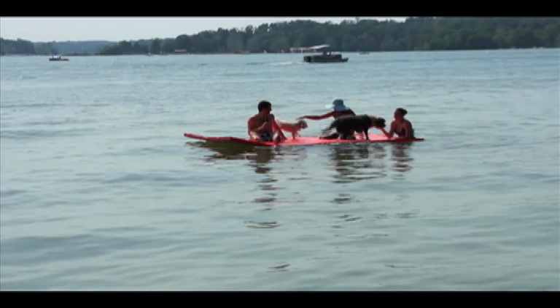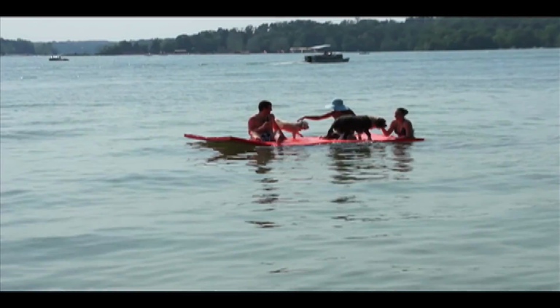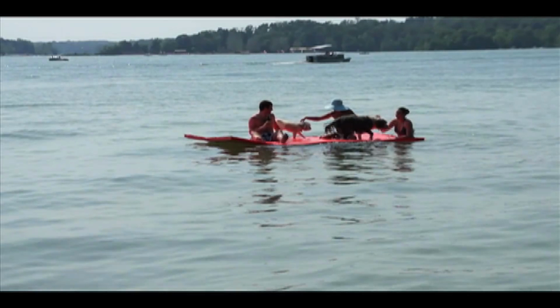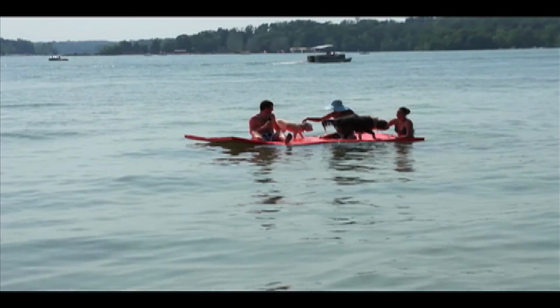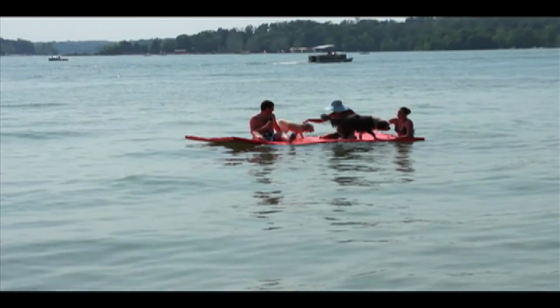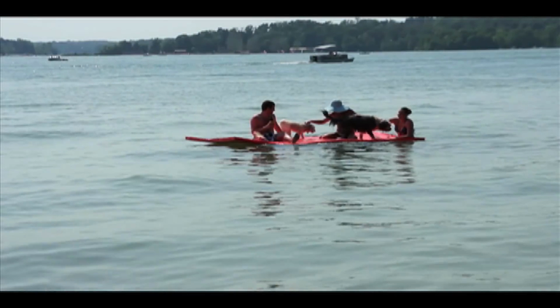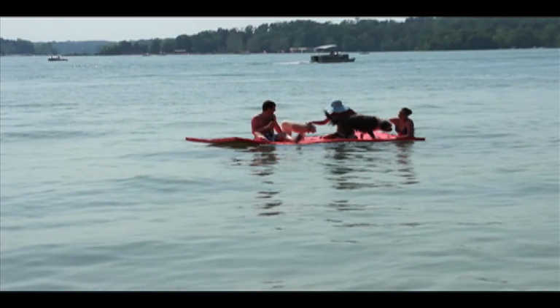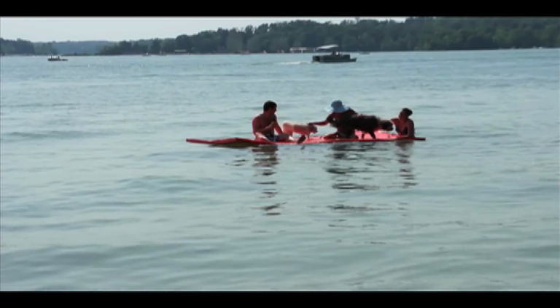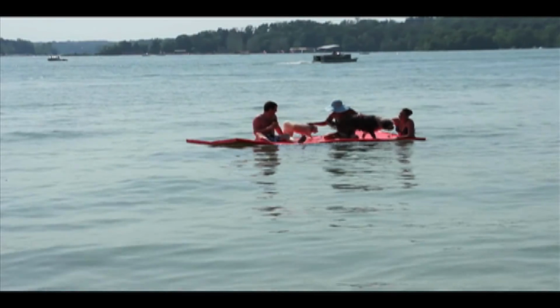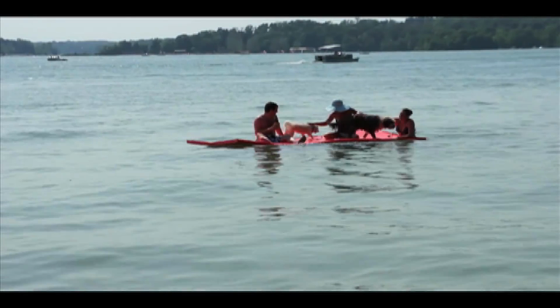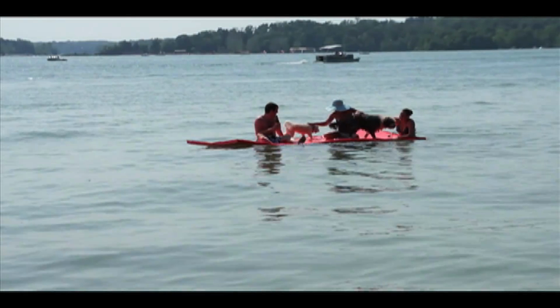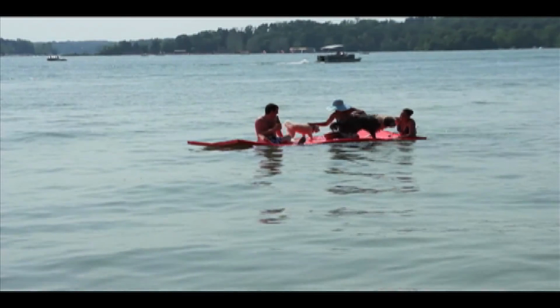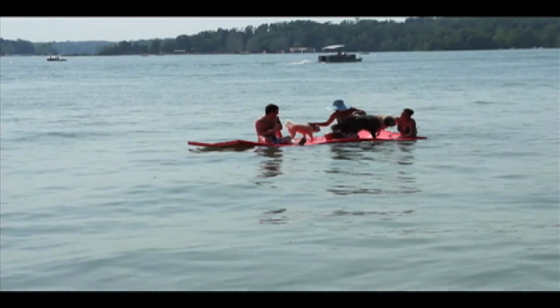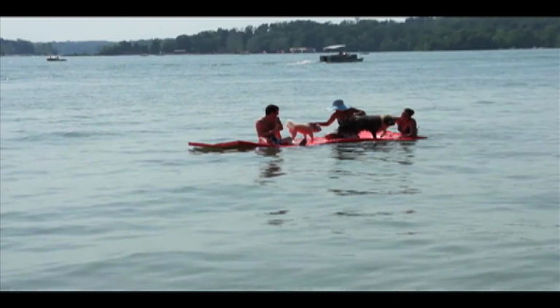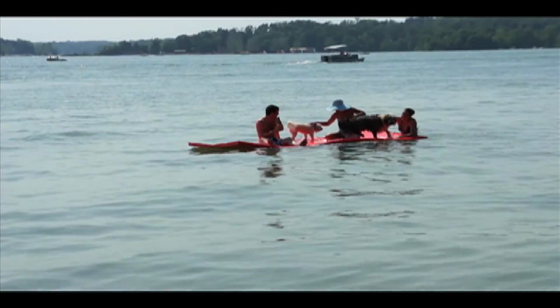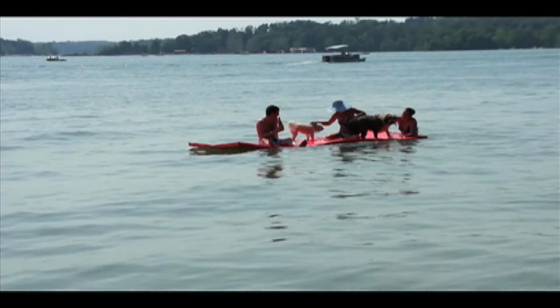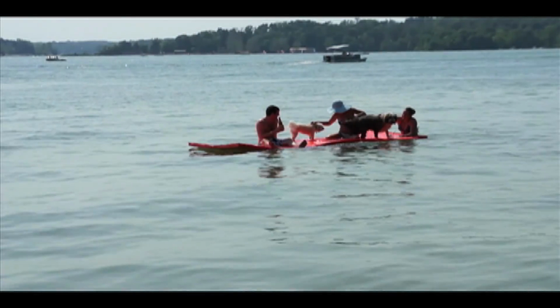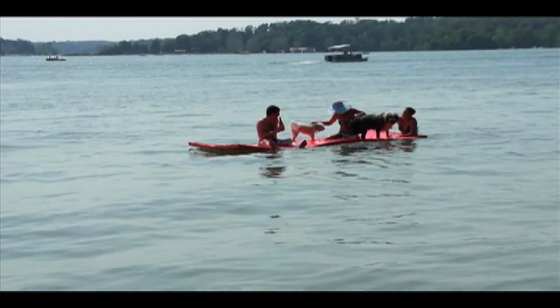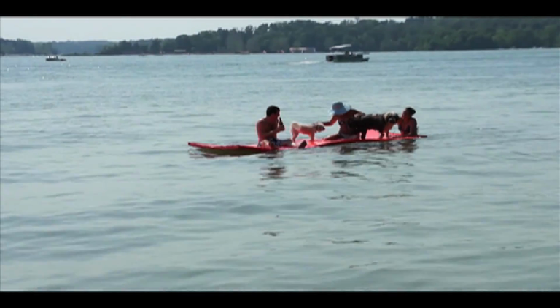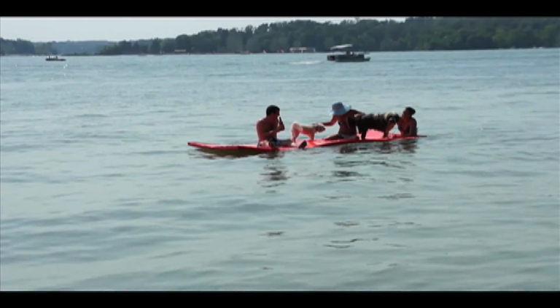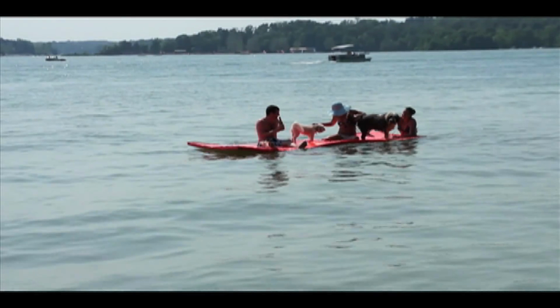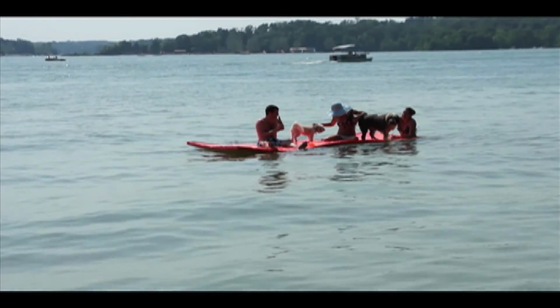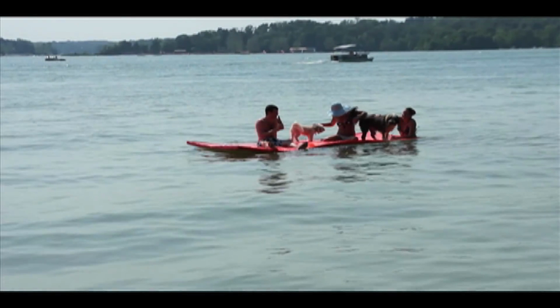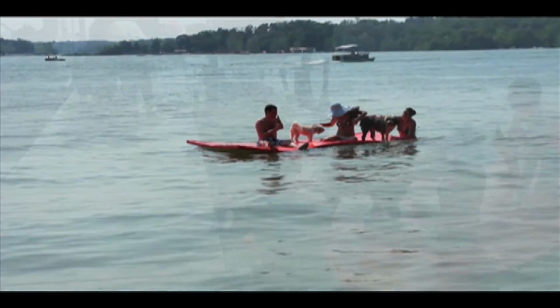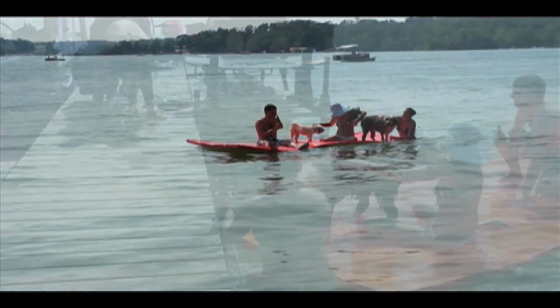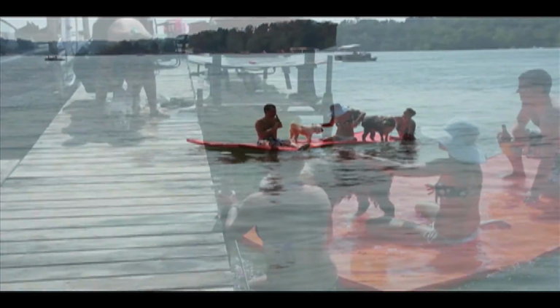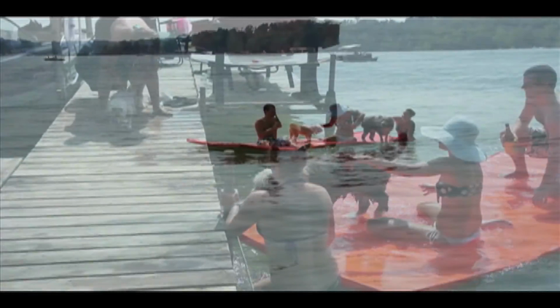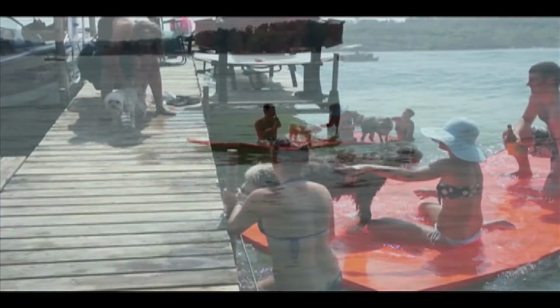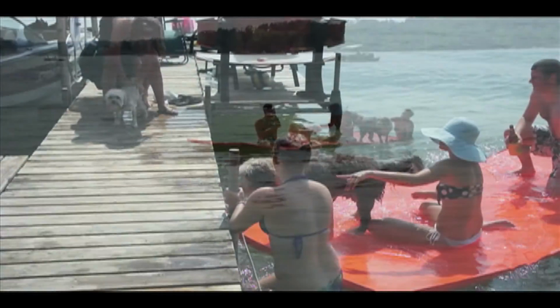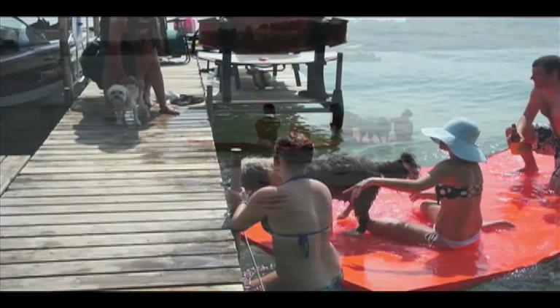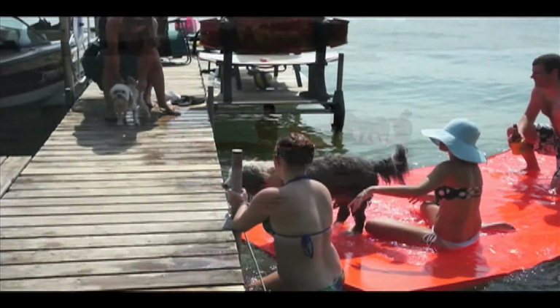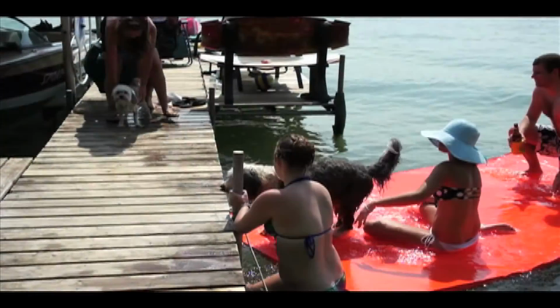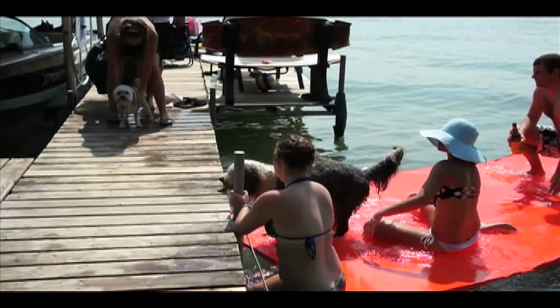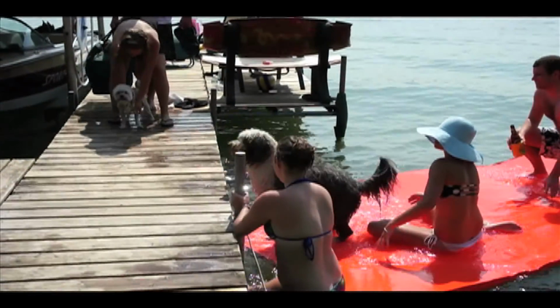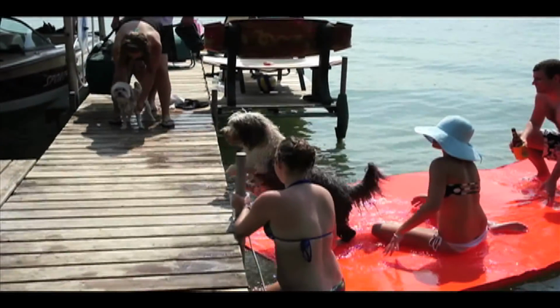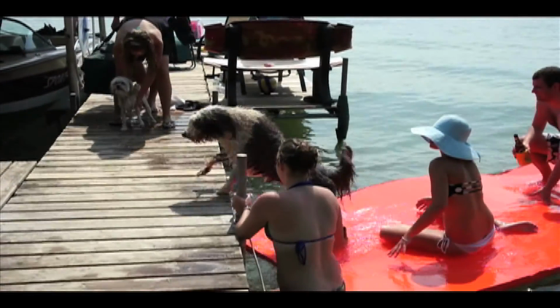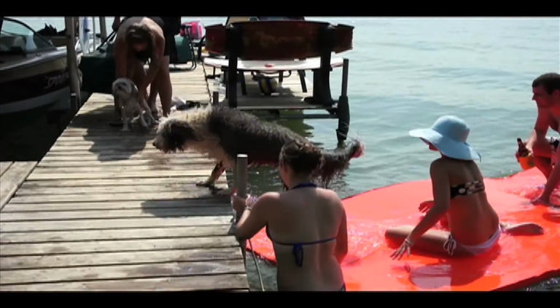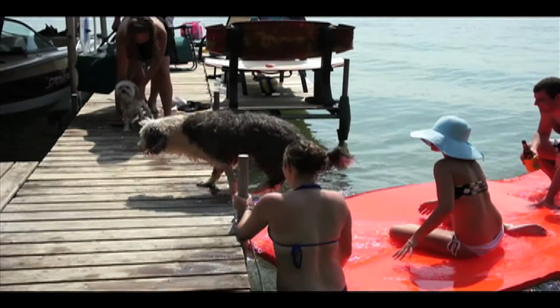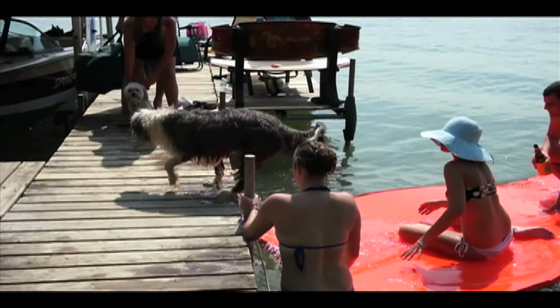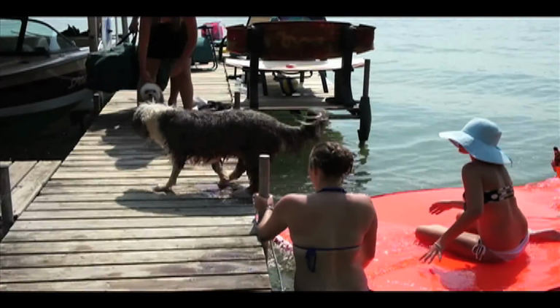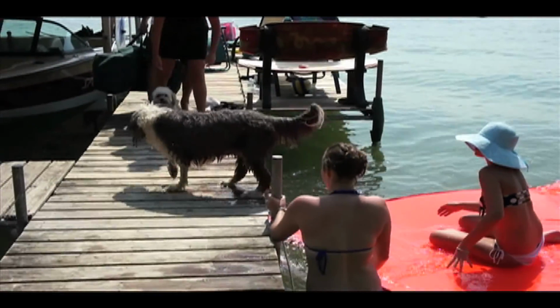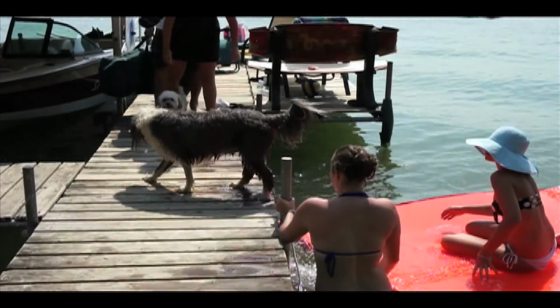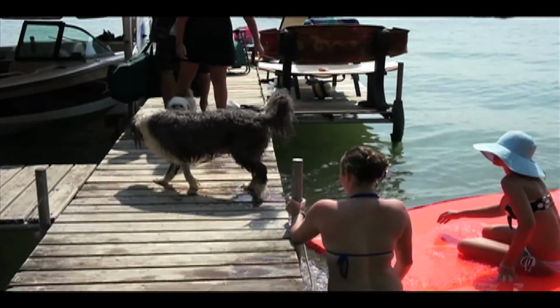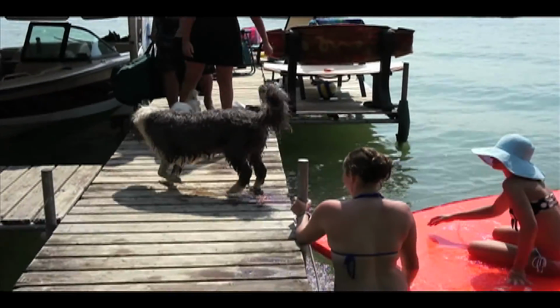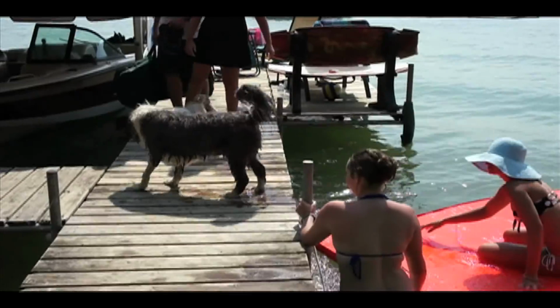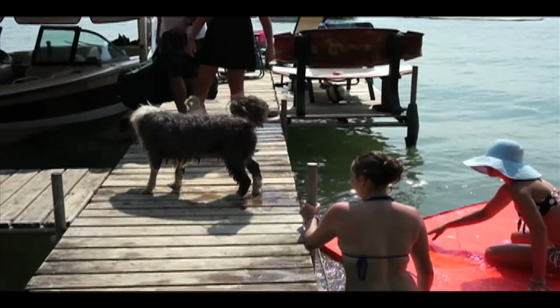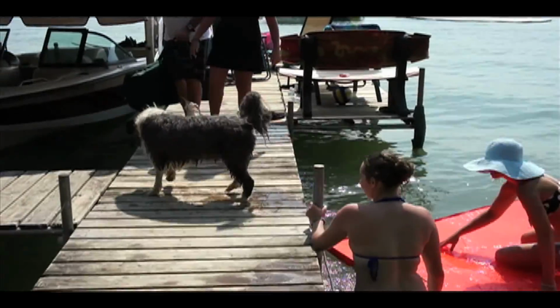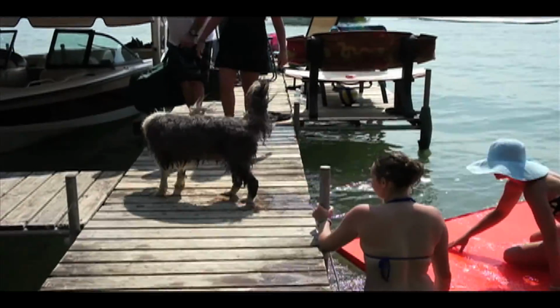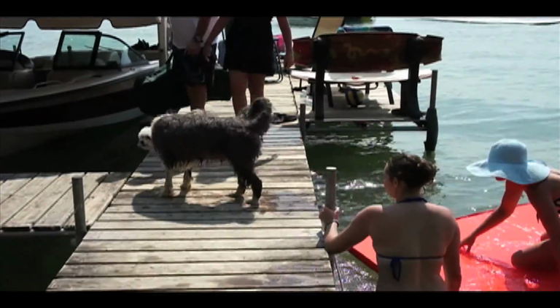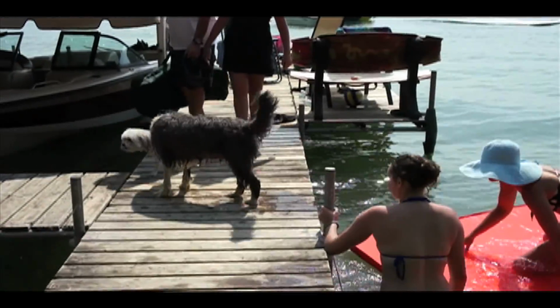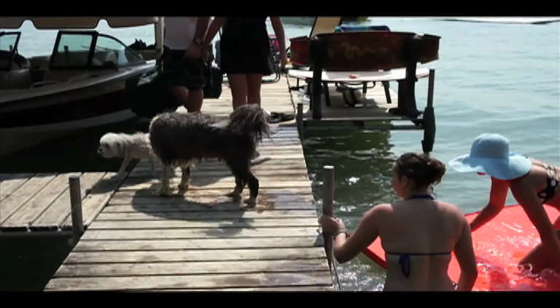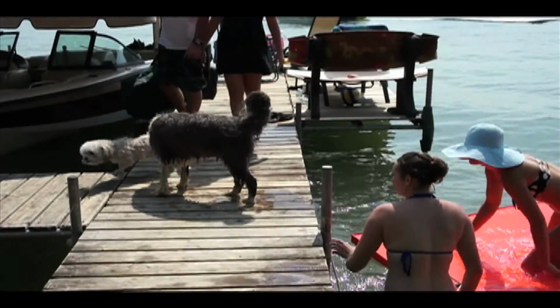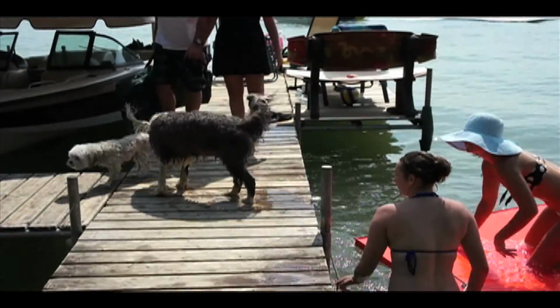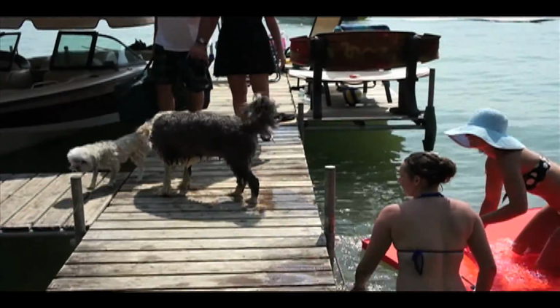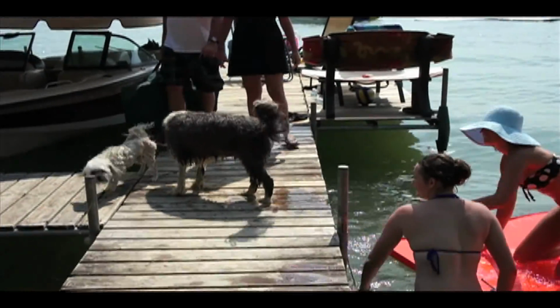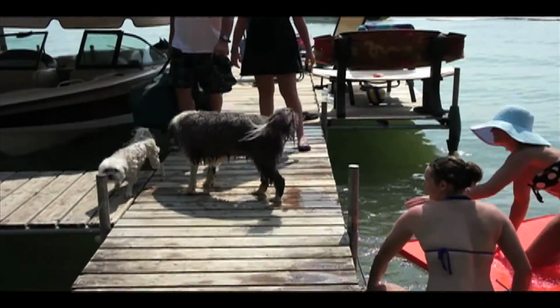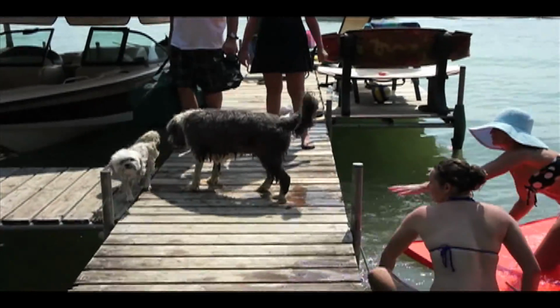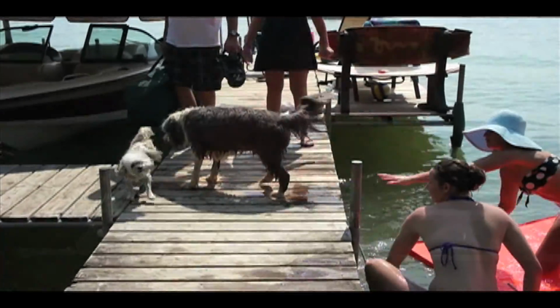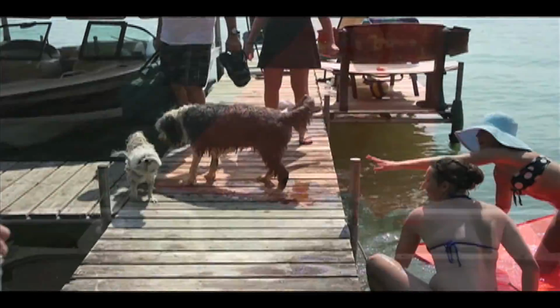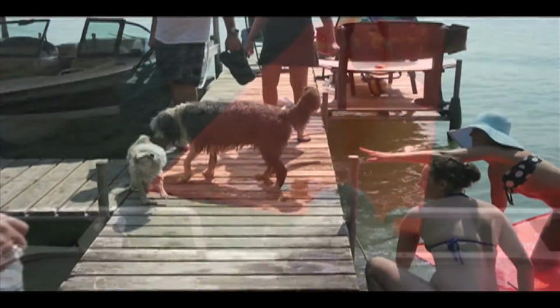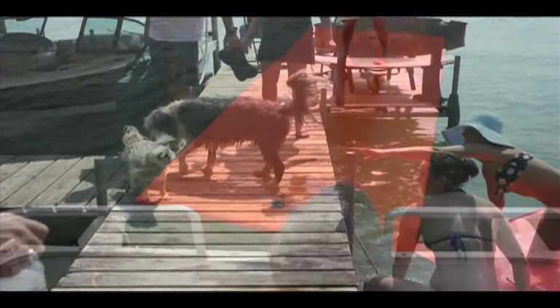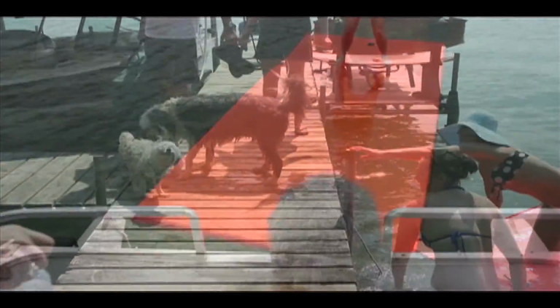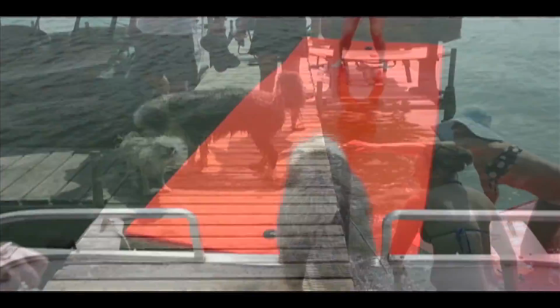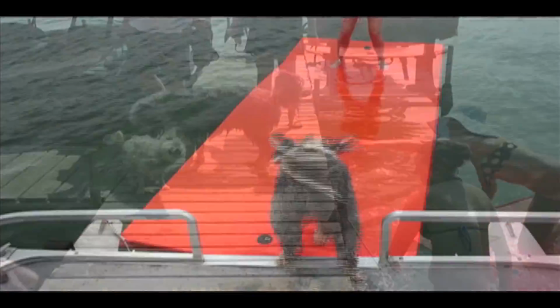From the creators of the water mat, comes the first ever doggy mat. Tough enough for a dog's claws, but soft enough for the whole family.